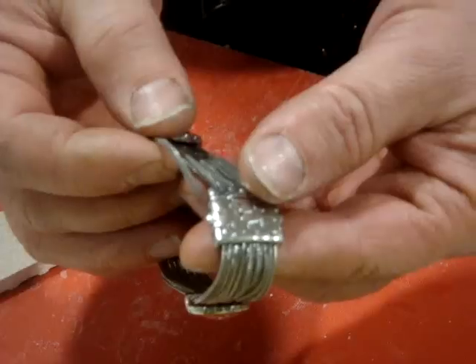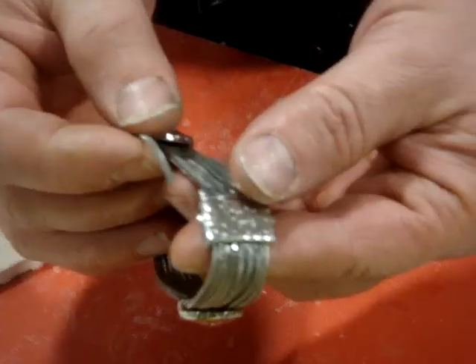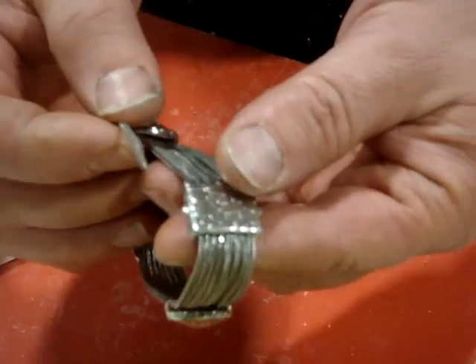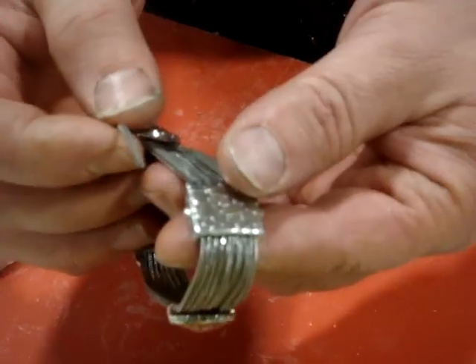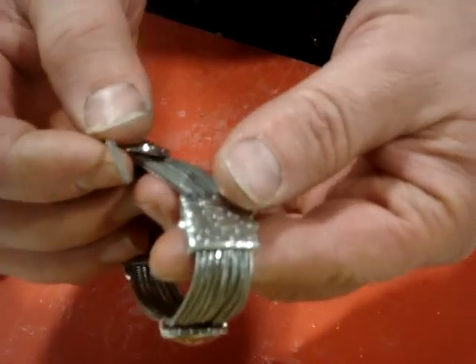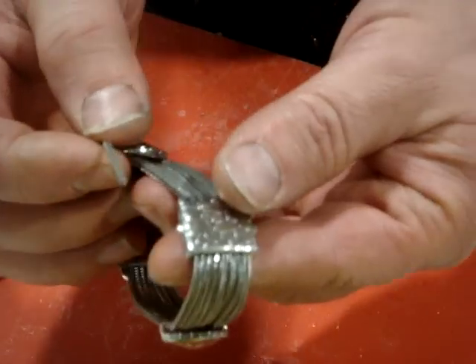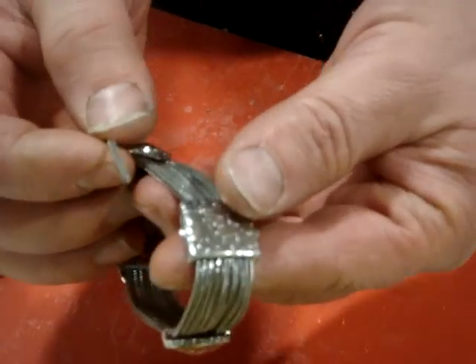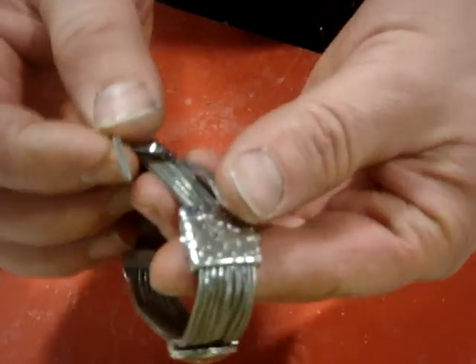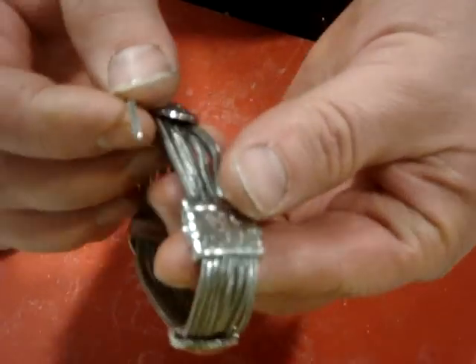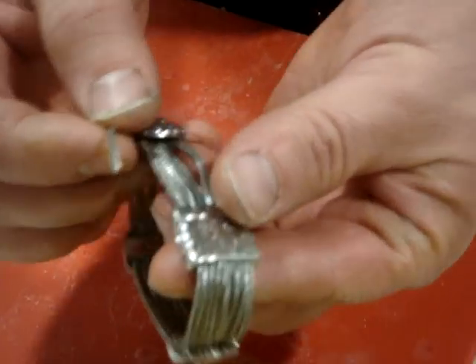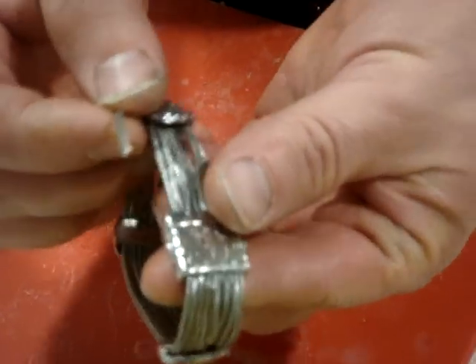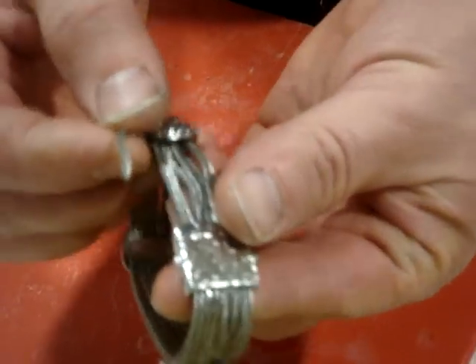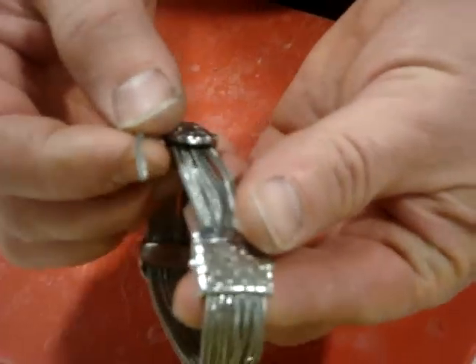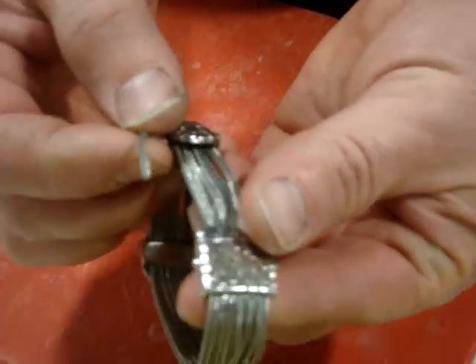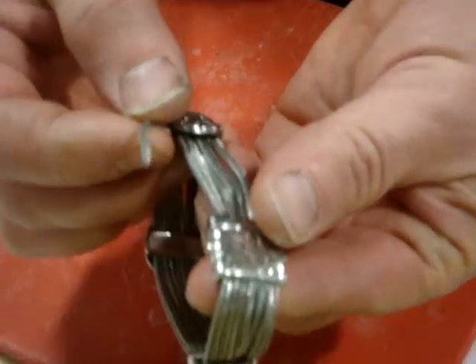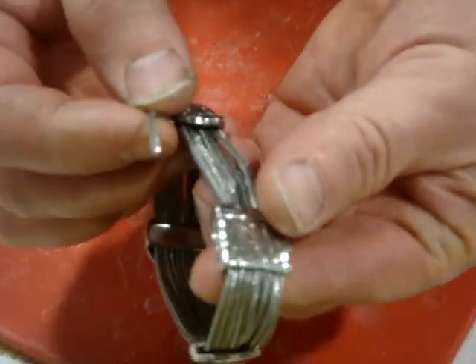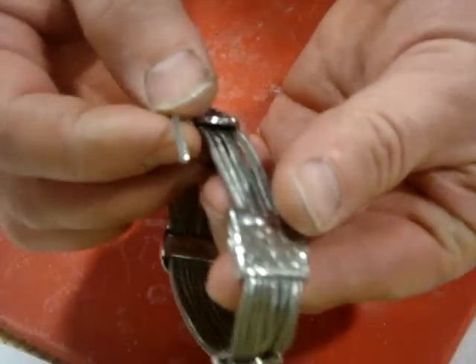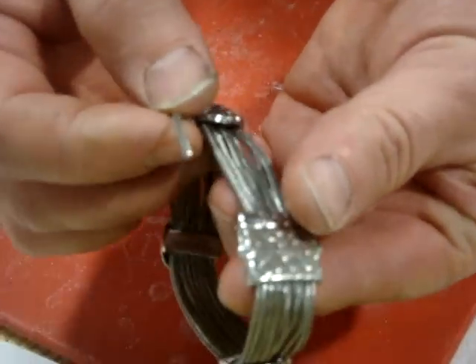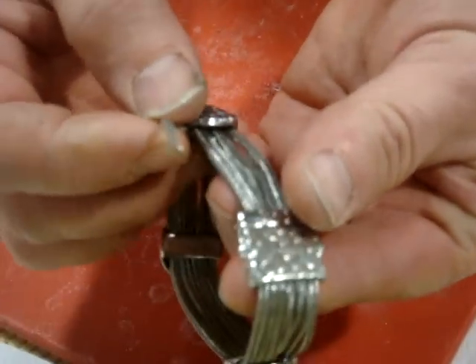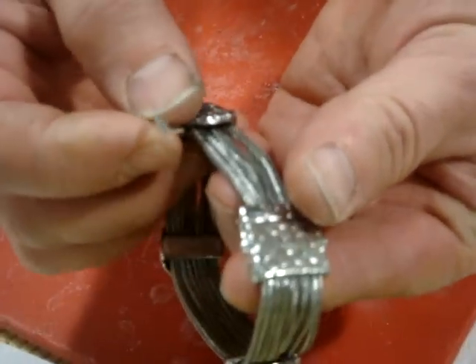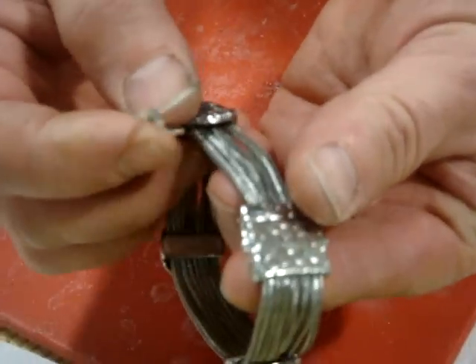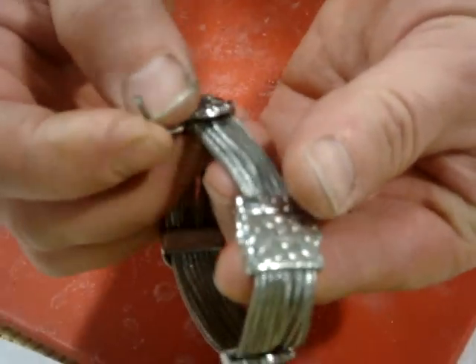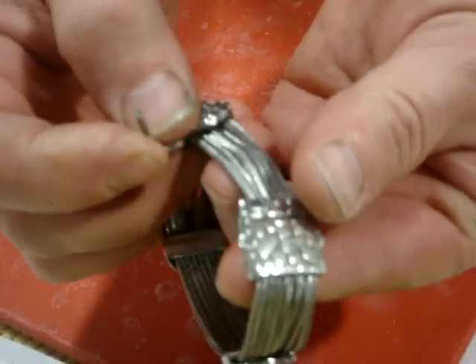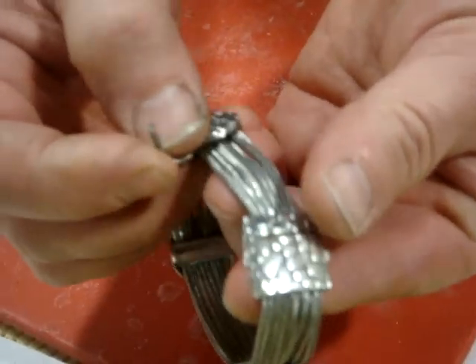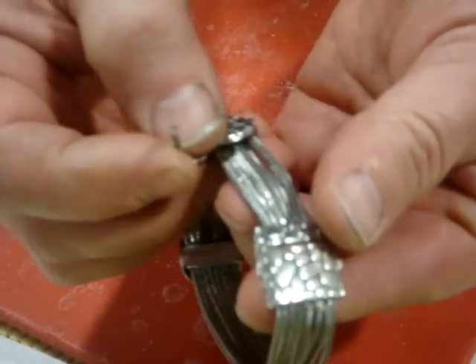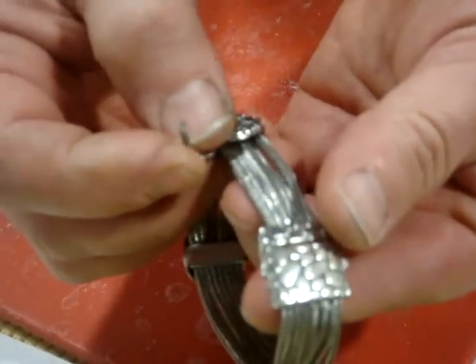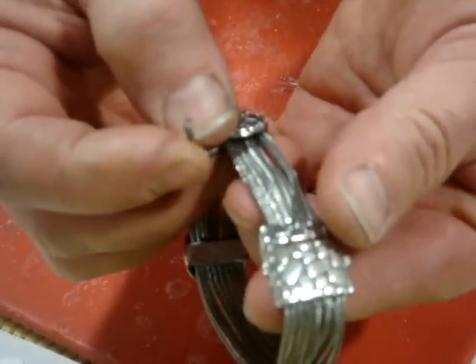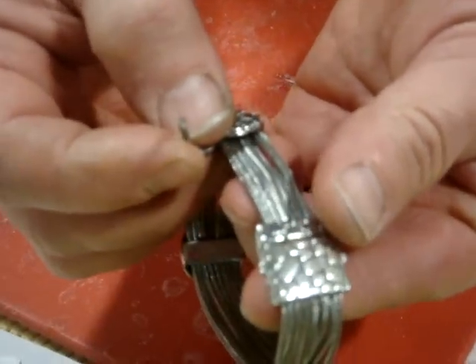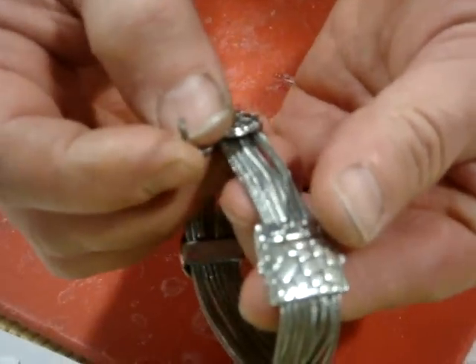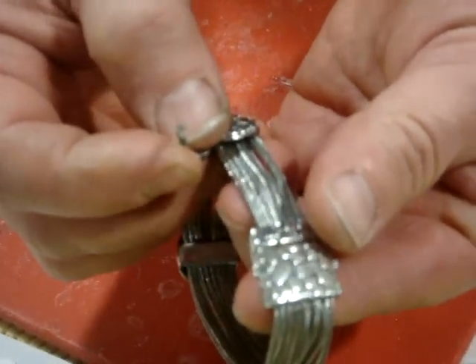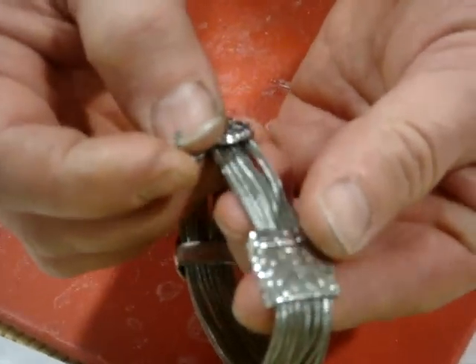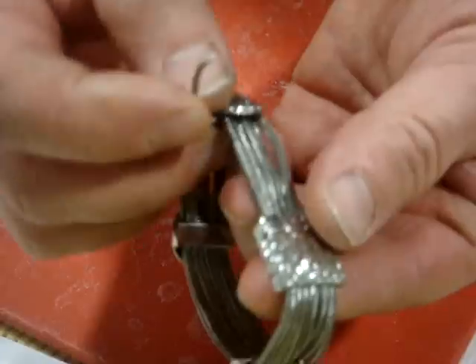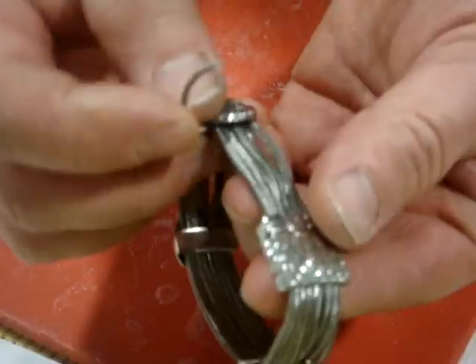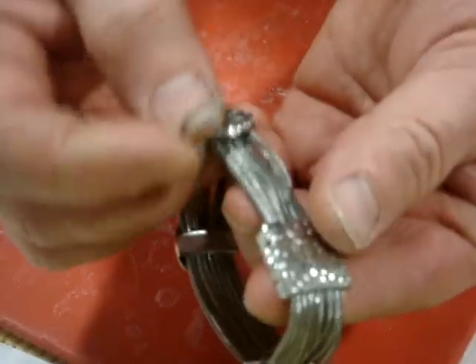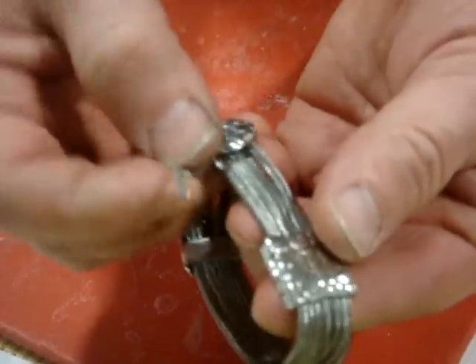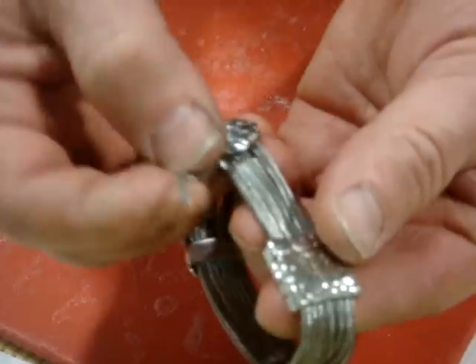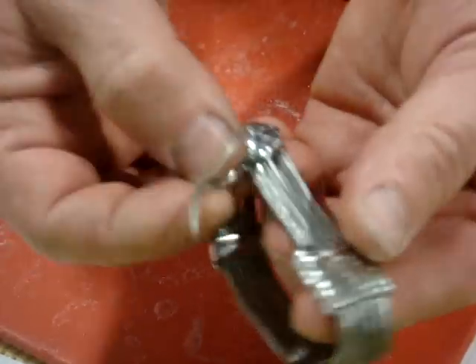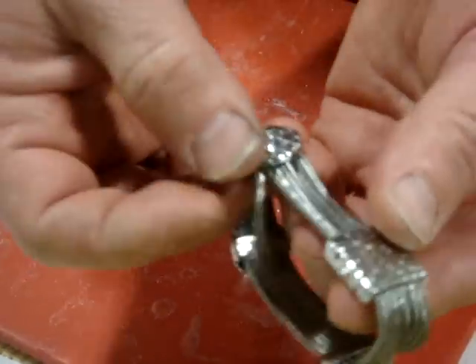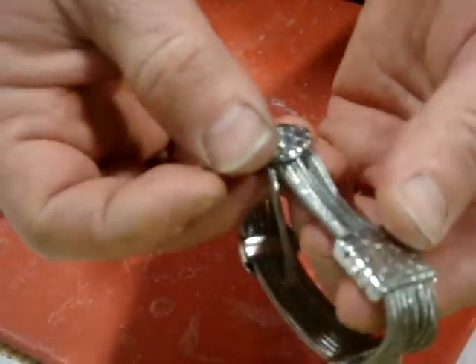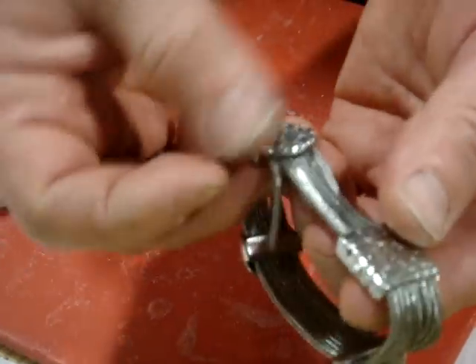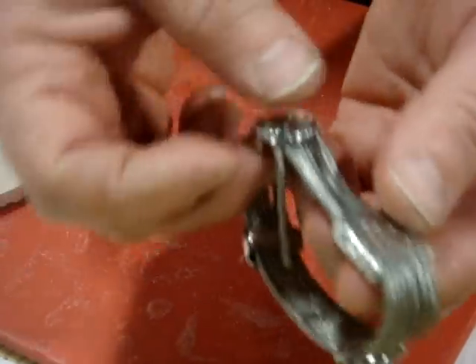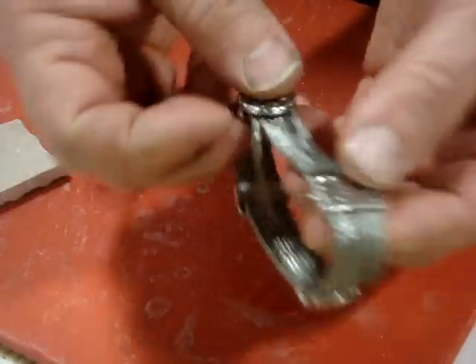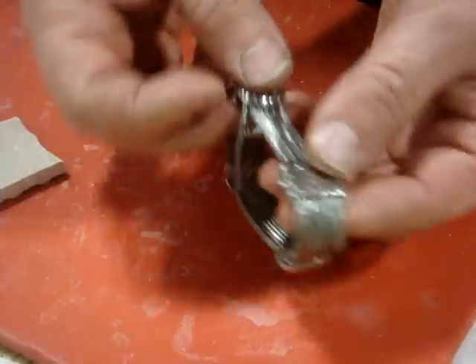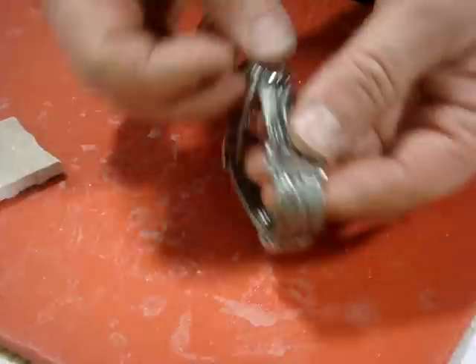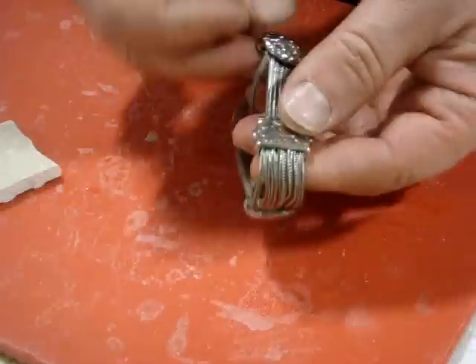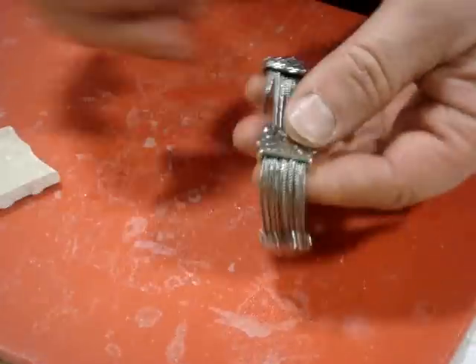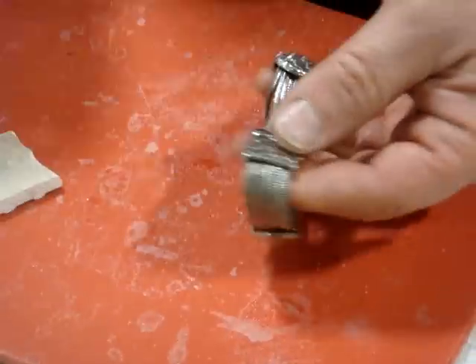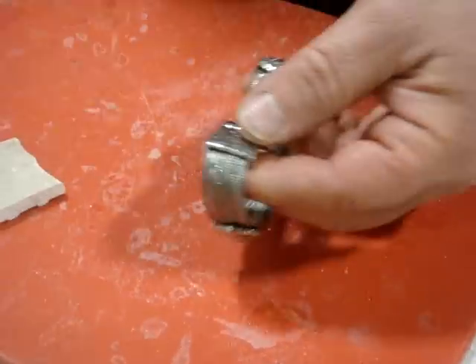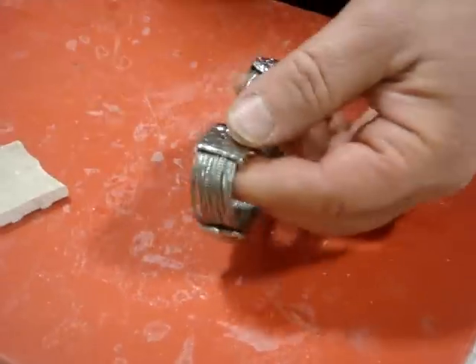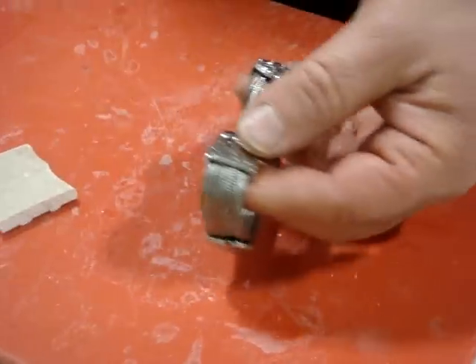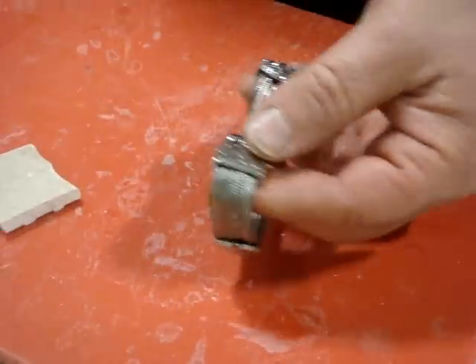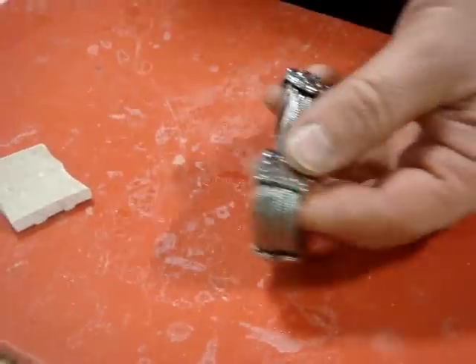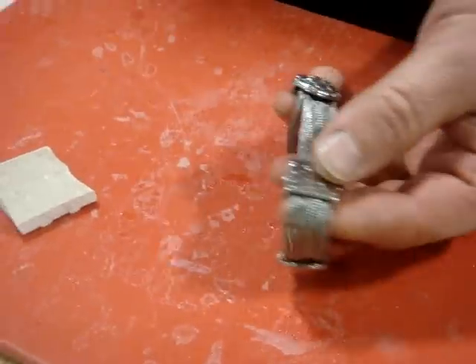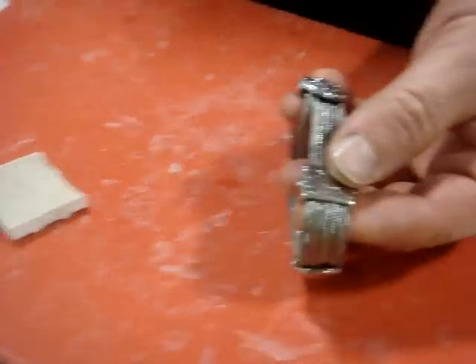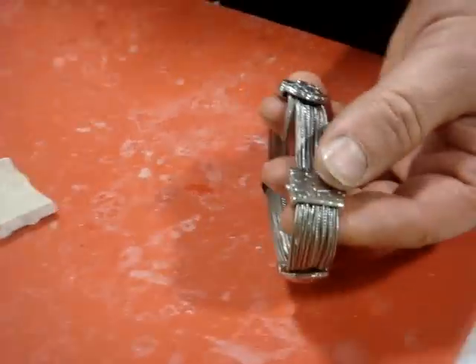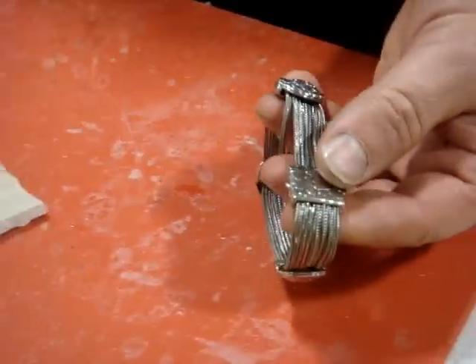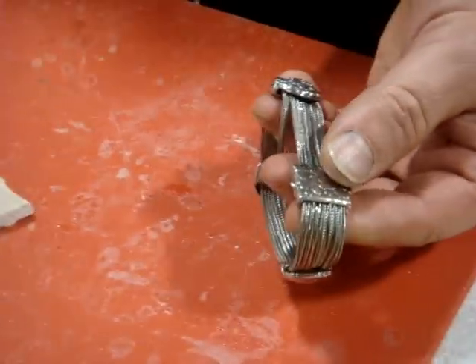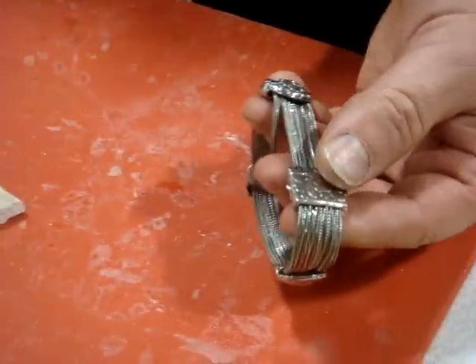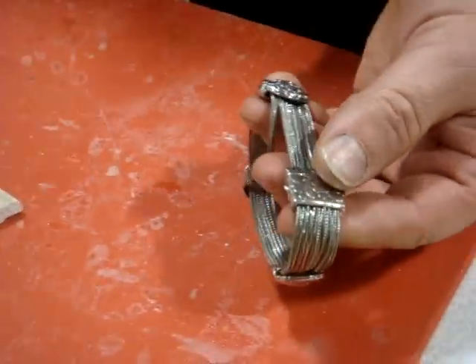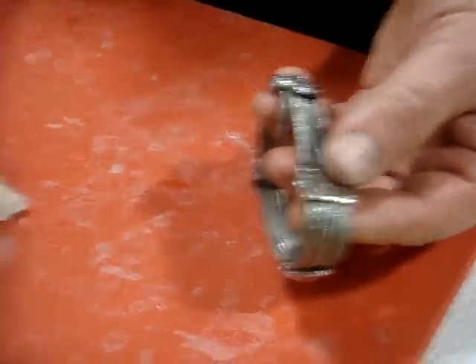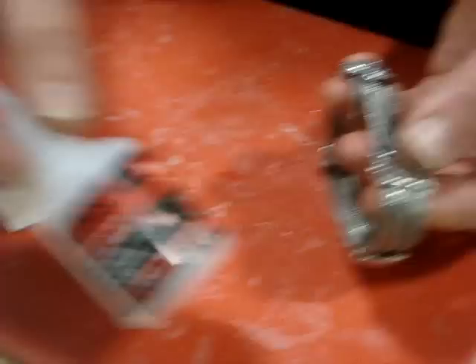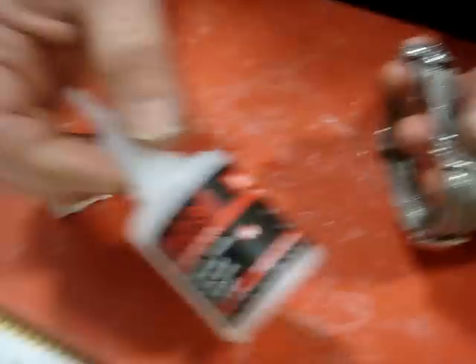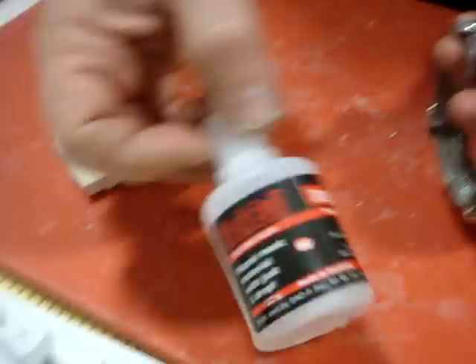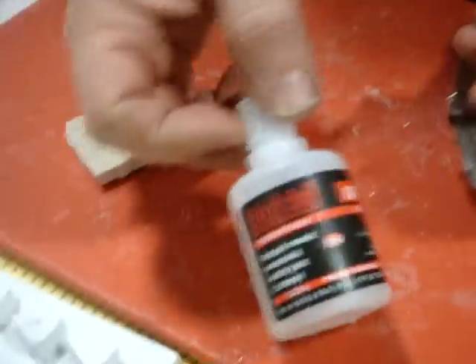This bracelet is broken, and you can see it yourself. It's very simple, you can fix it.